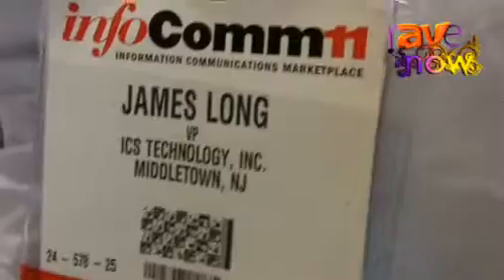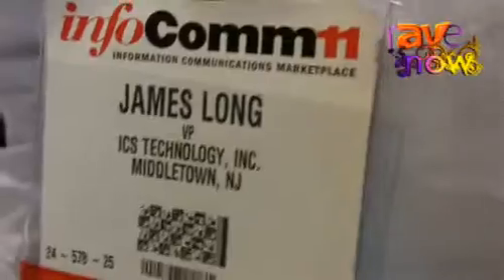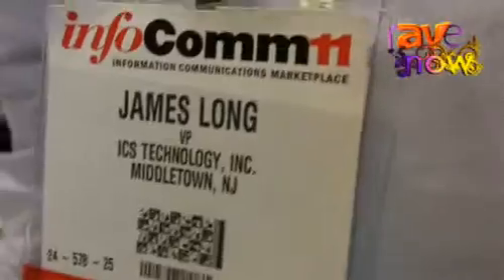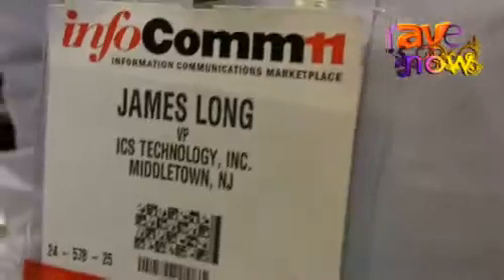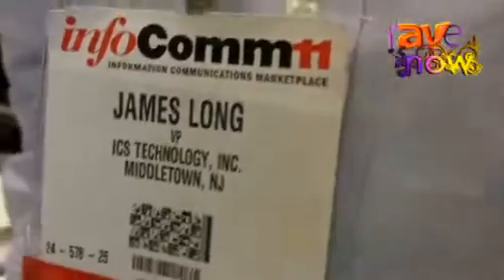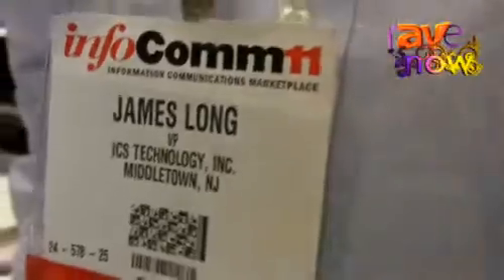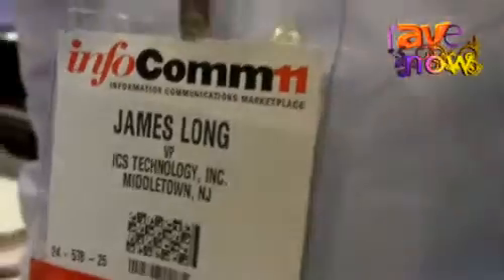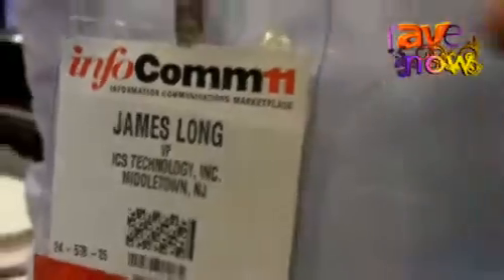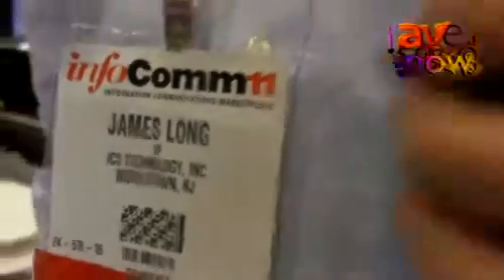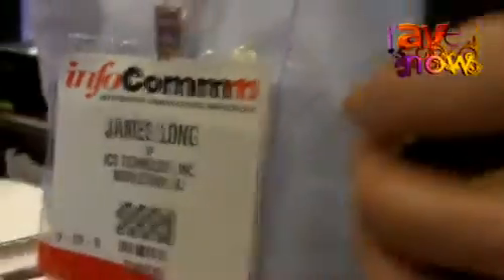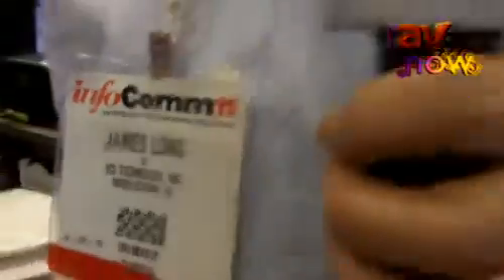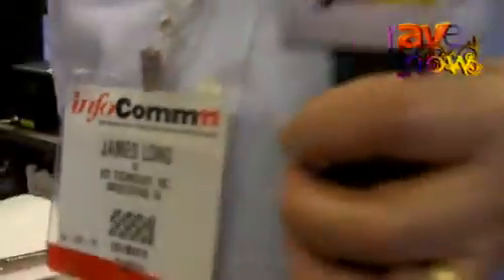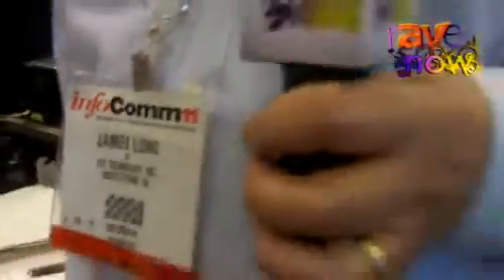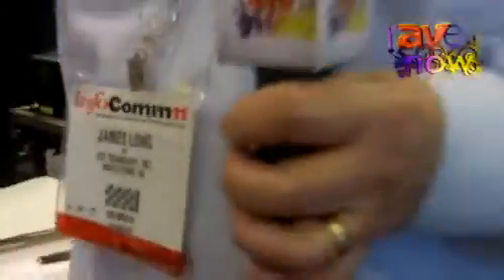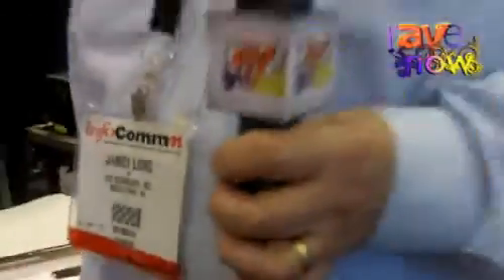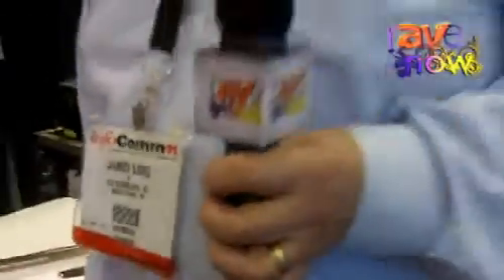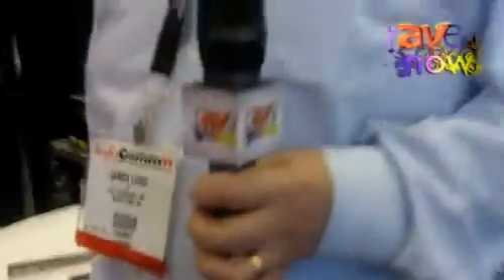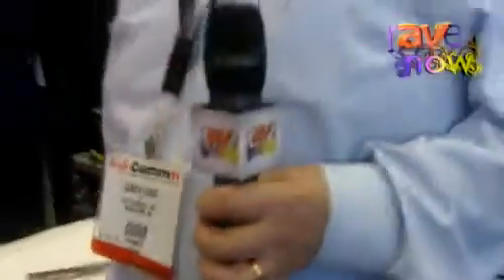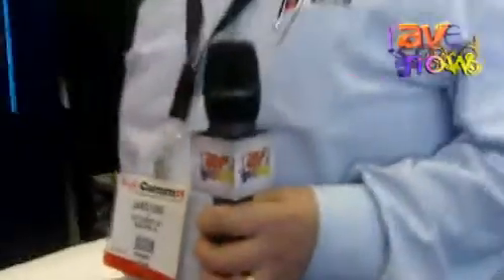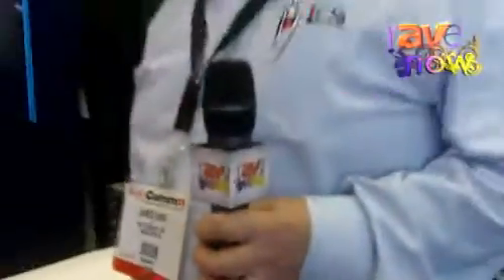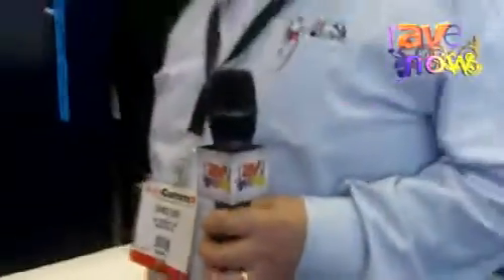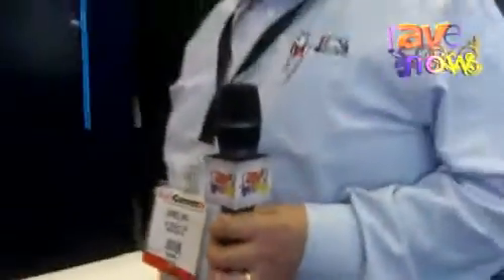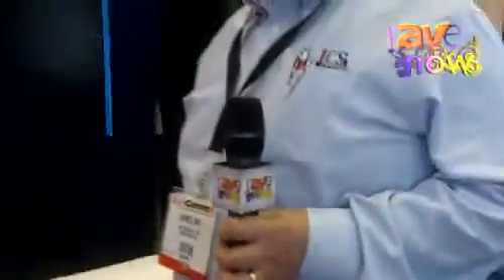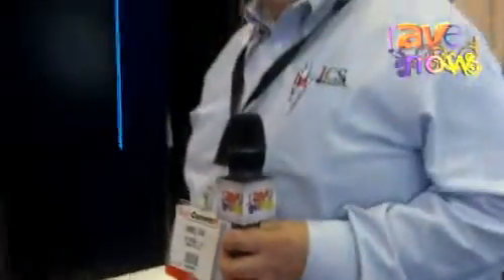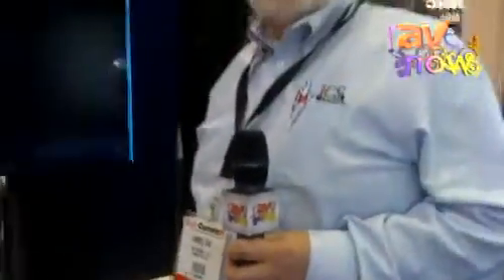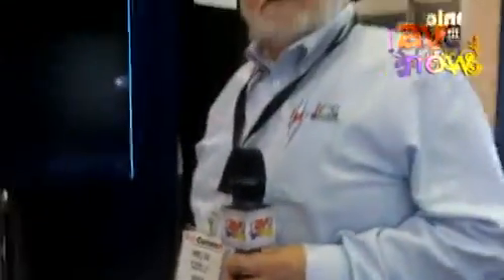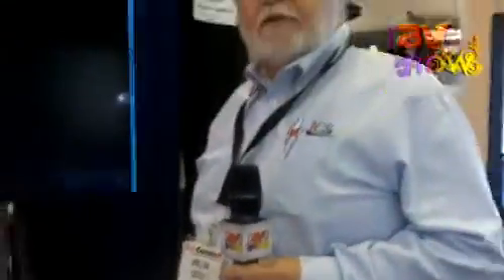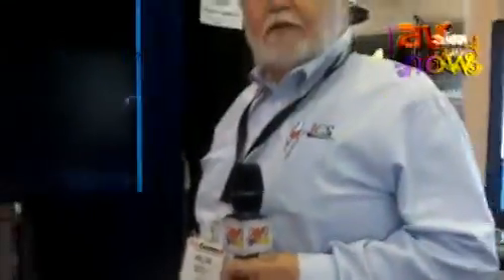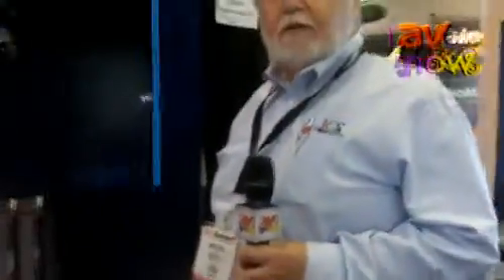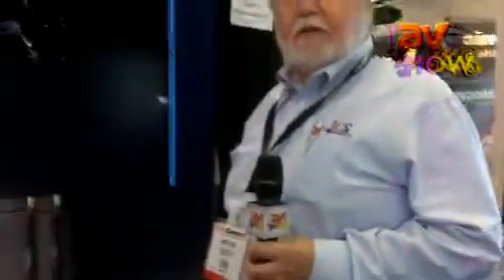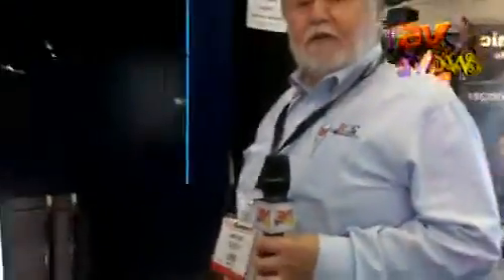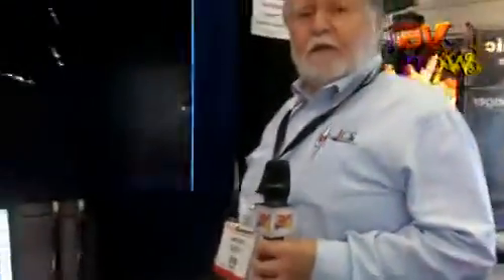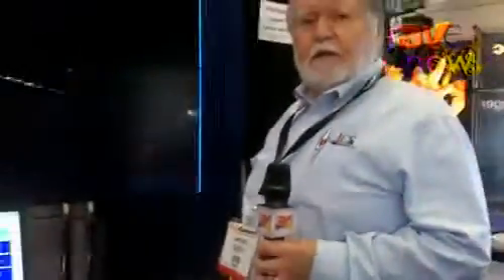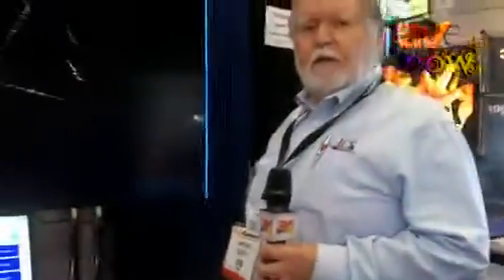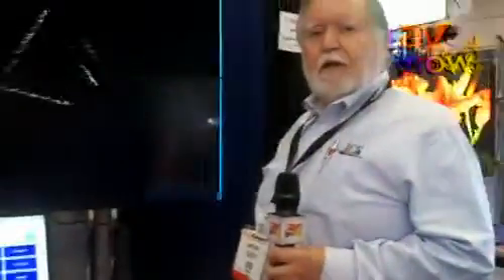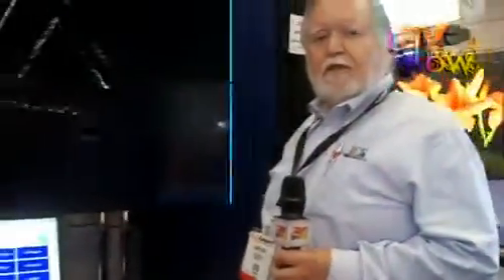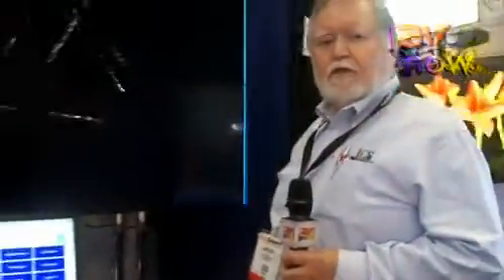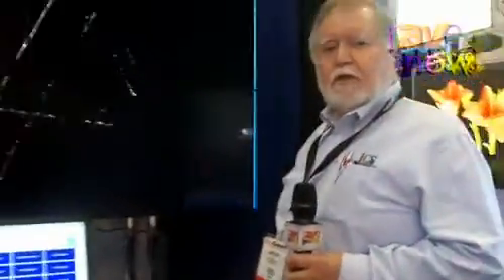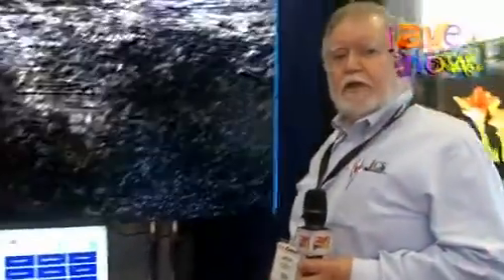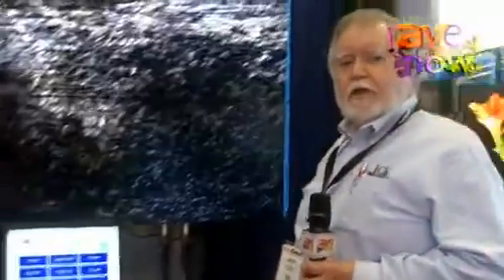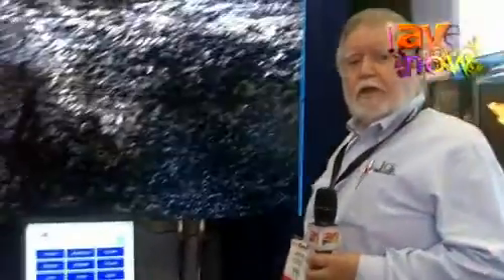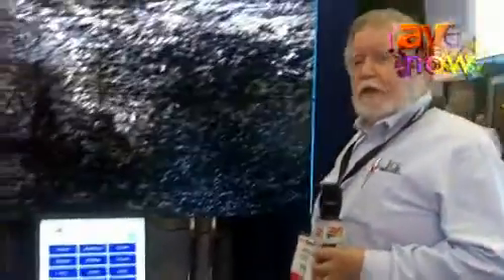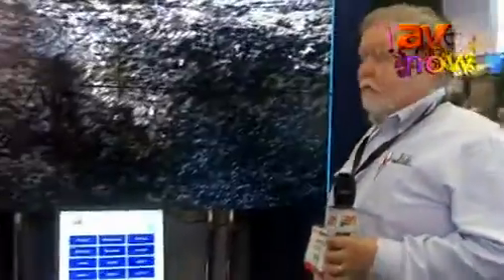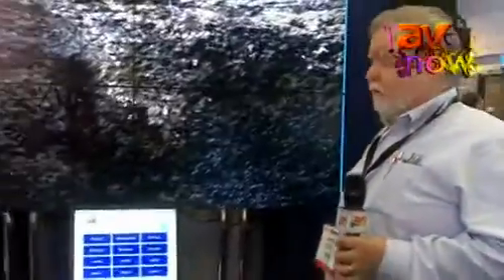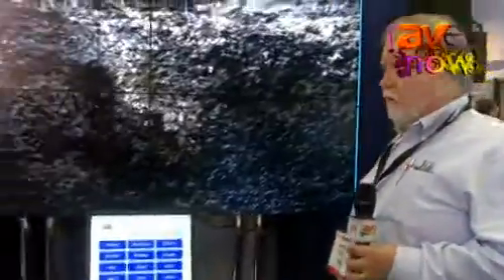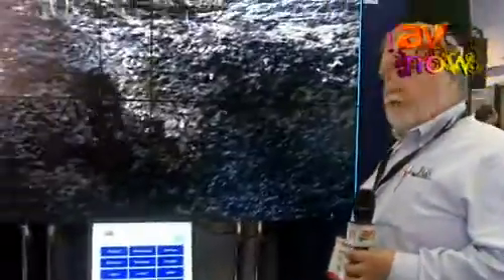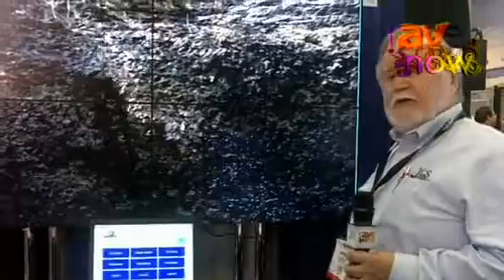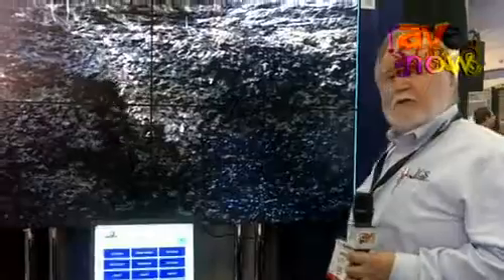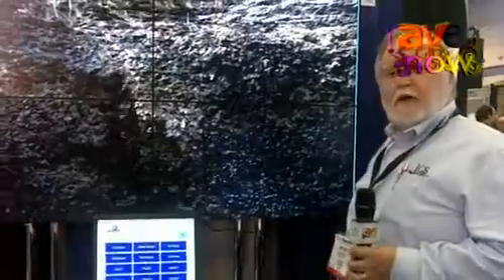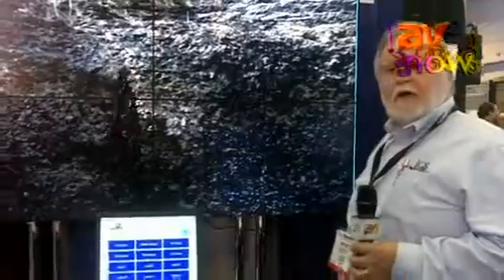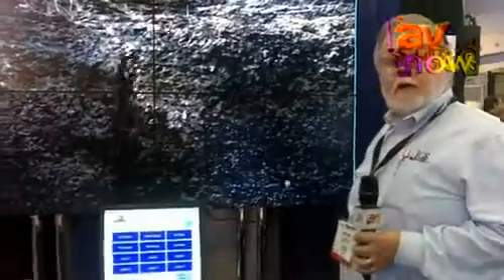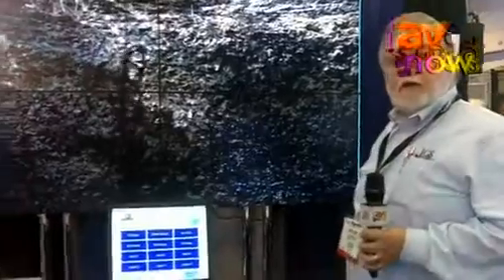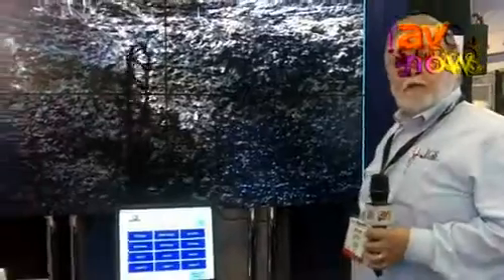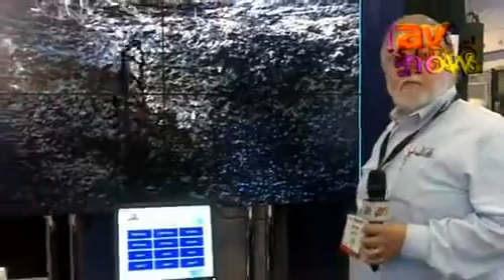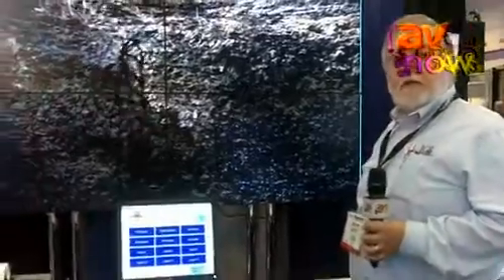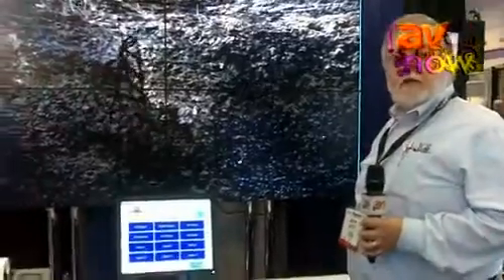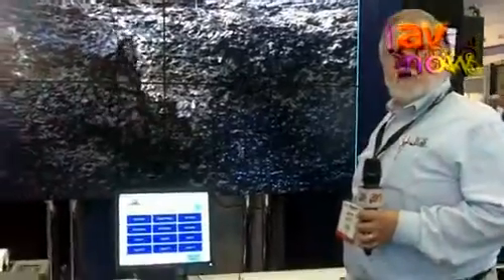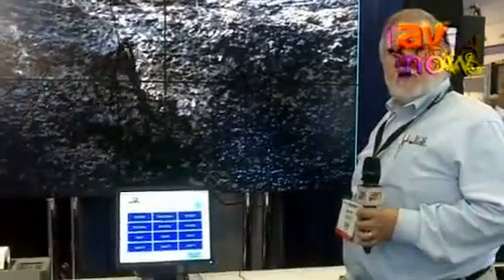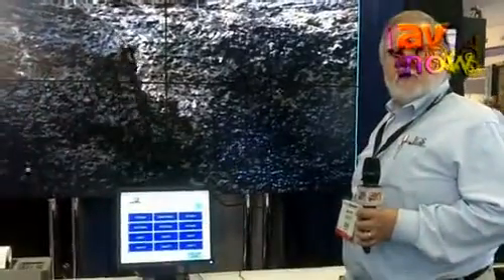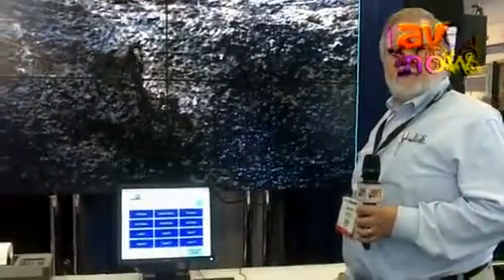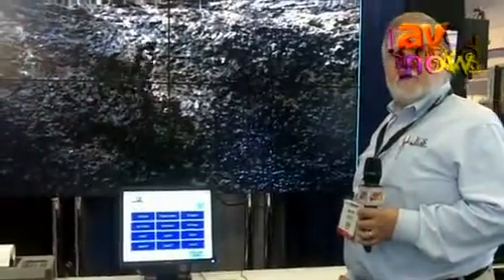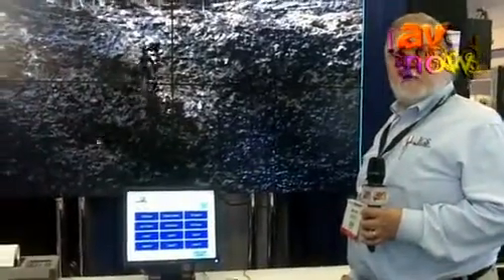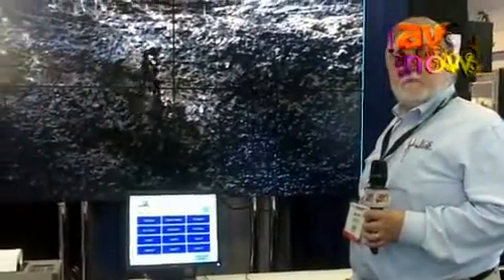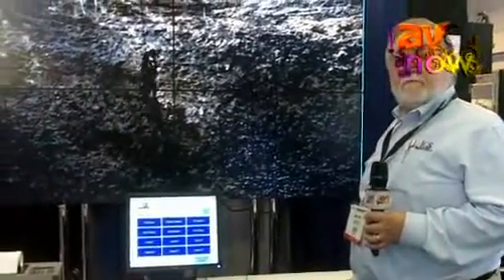My name is Jim Long. I'm with ICS Technology. I'd like to show you our WC-5000 video wall controller.